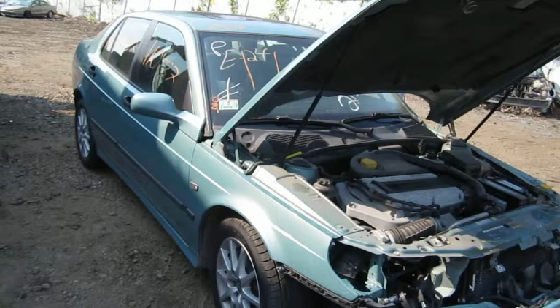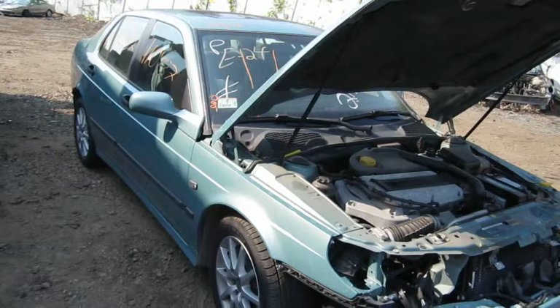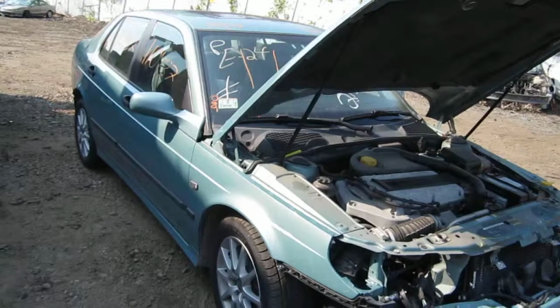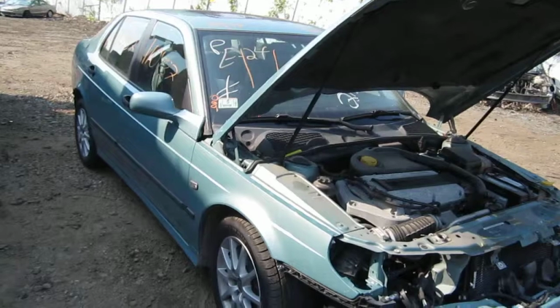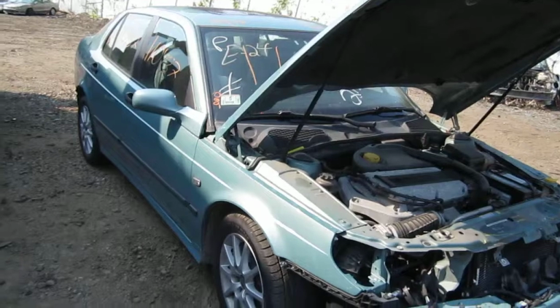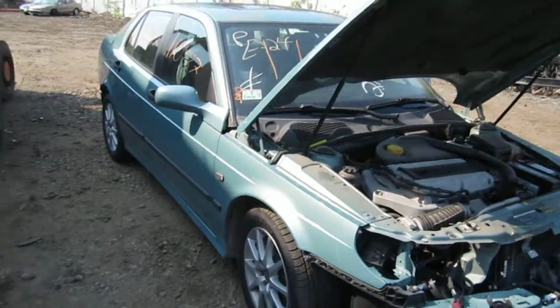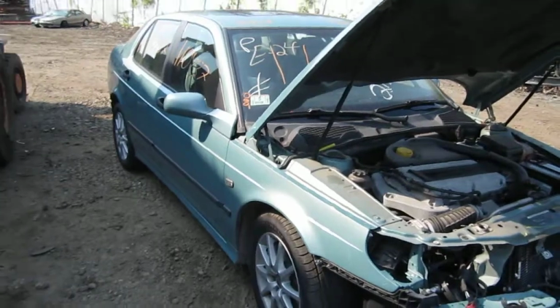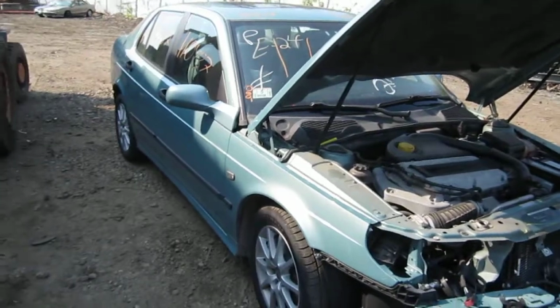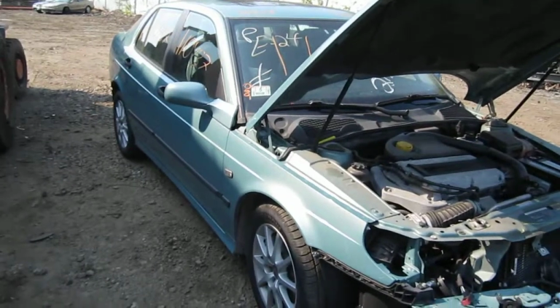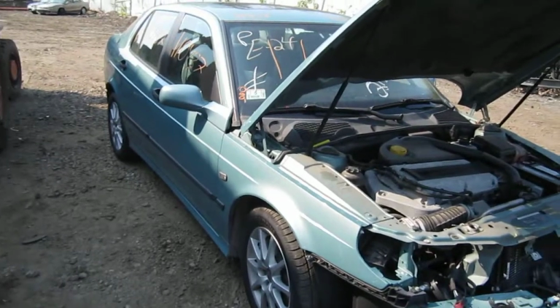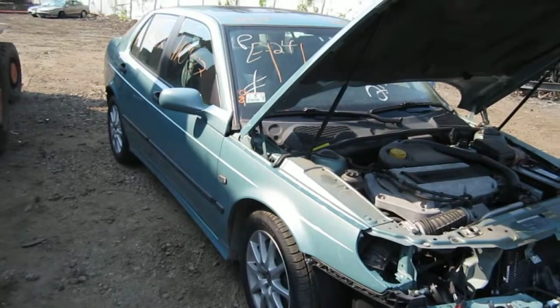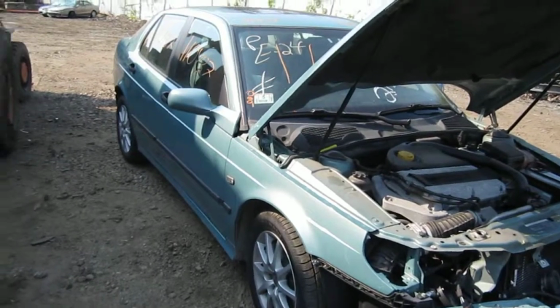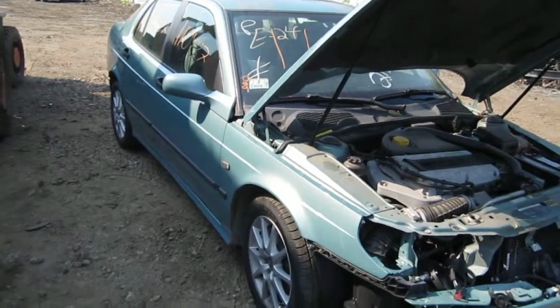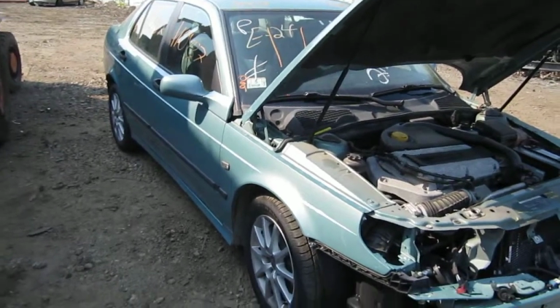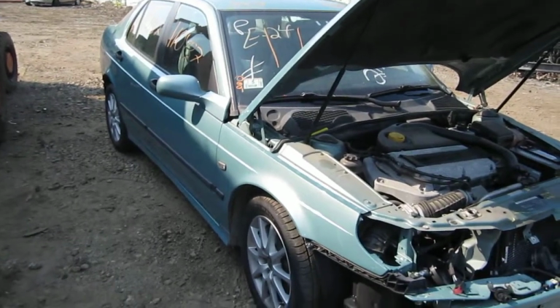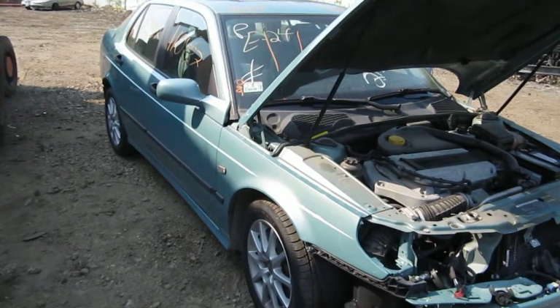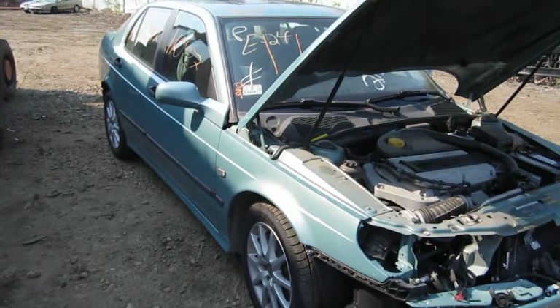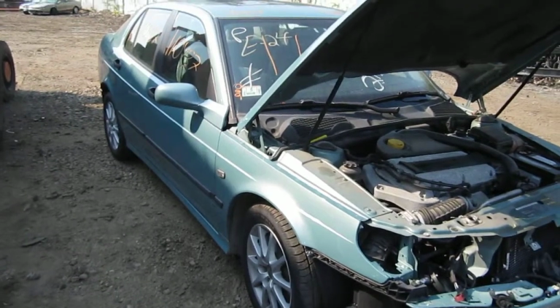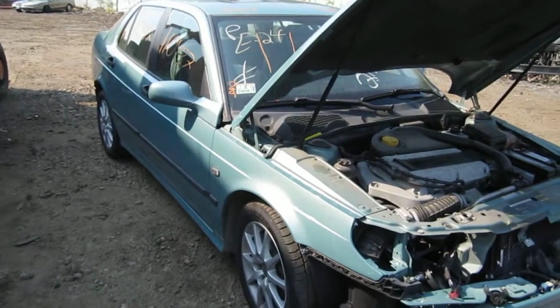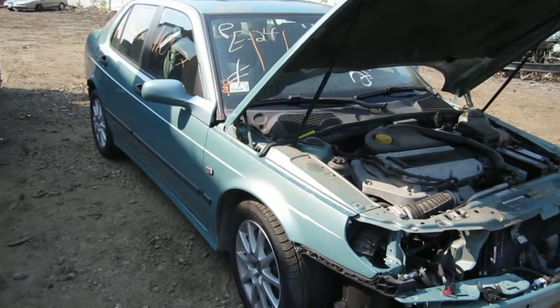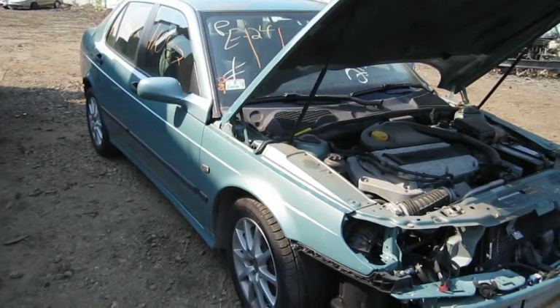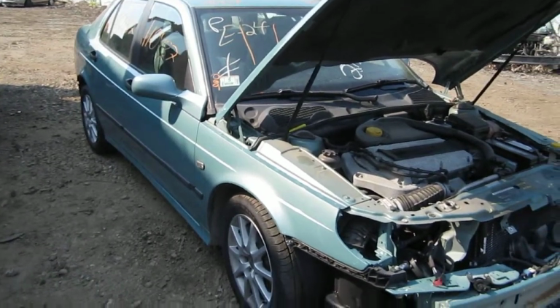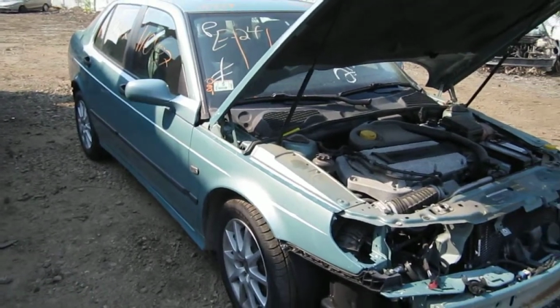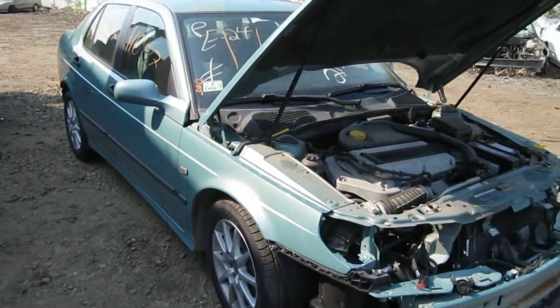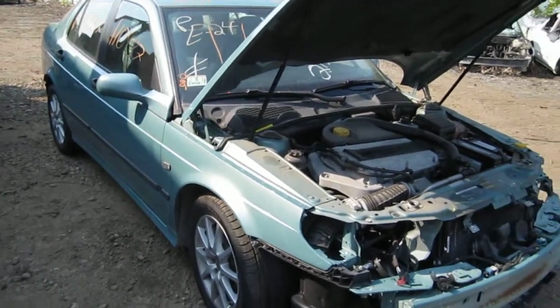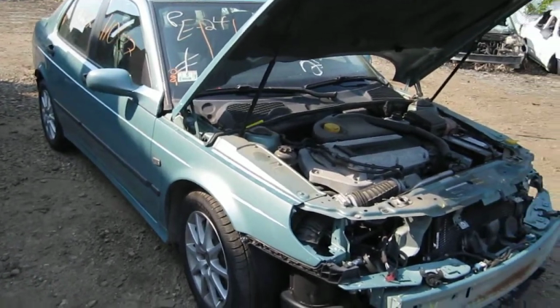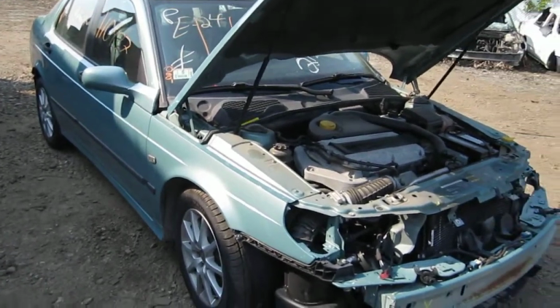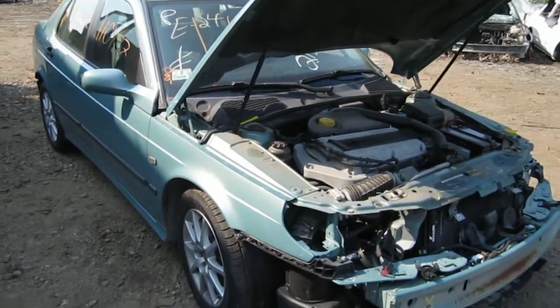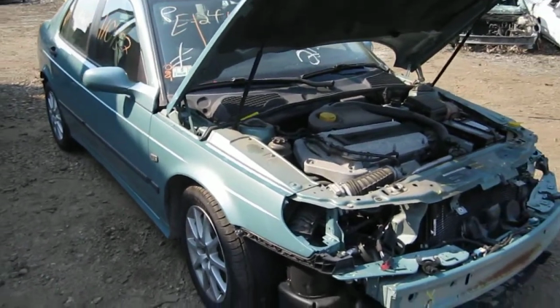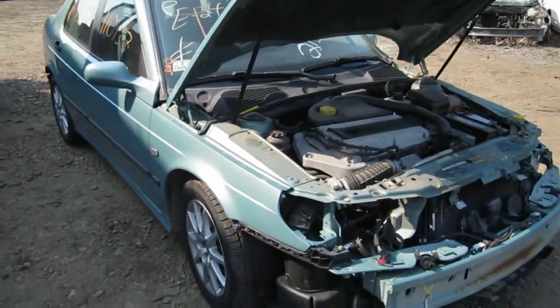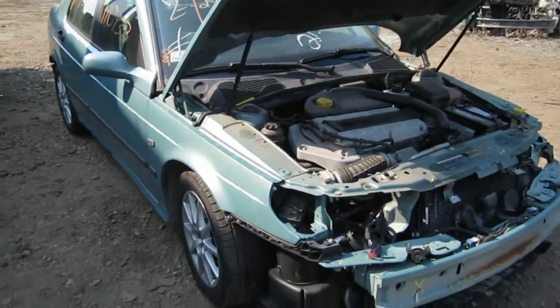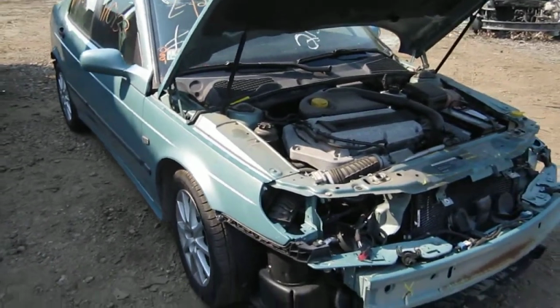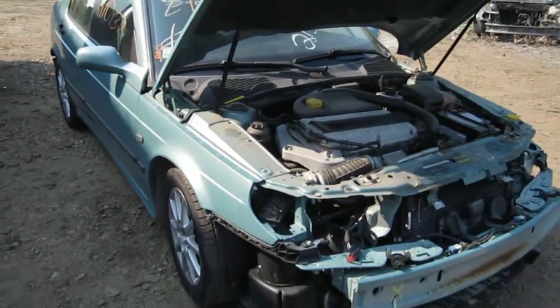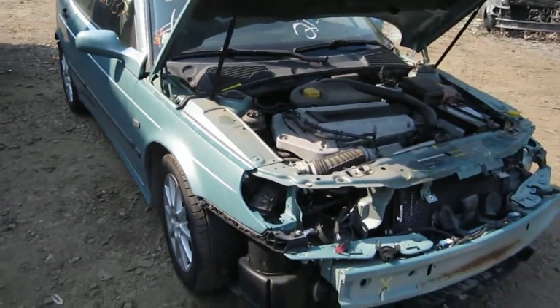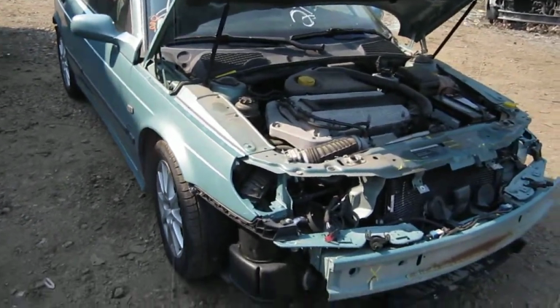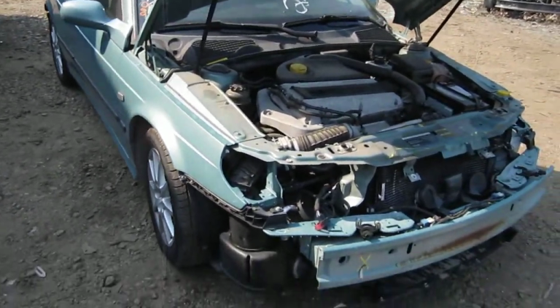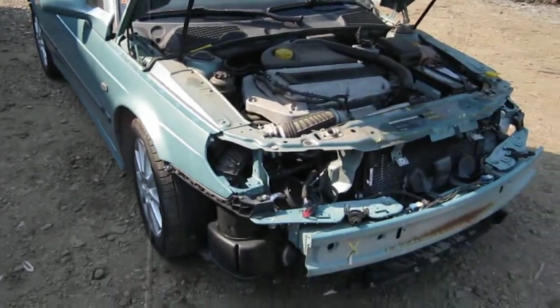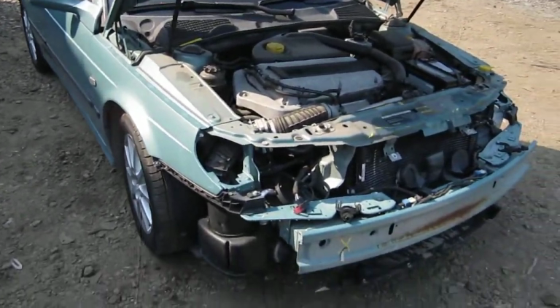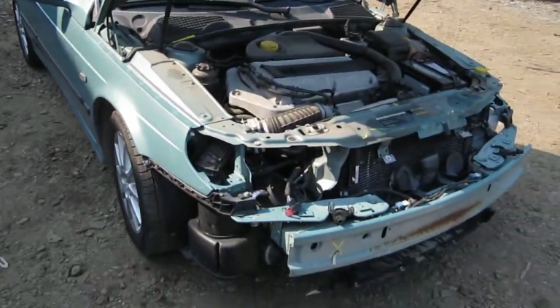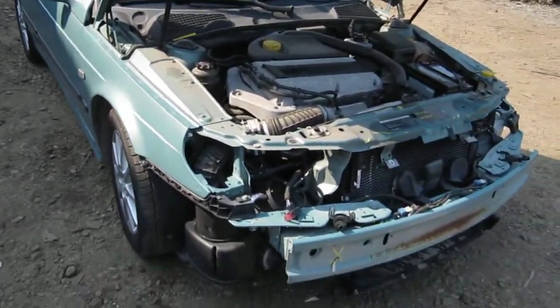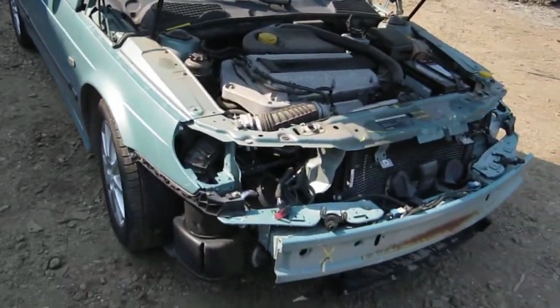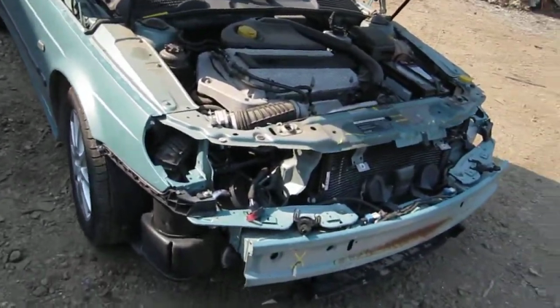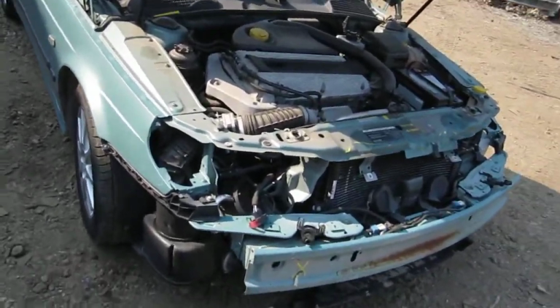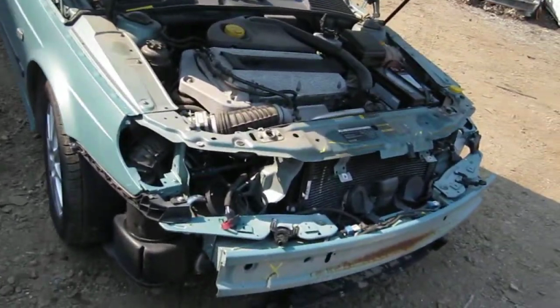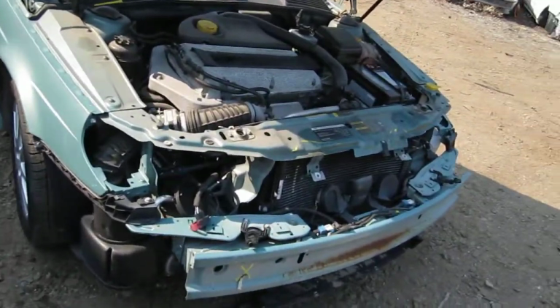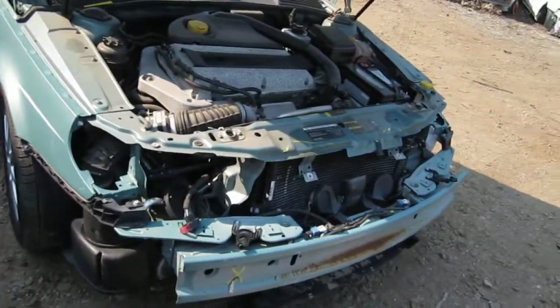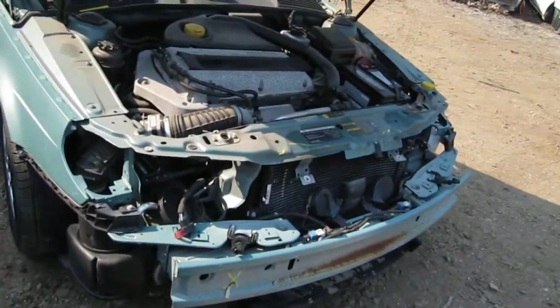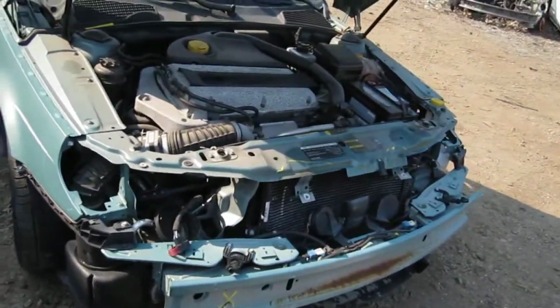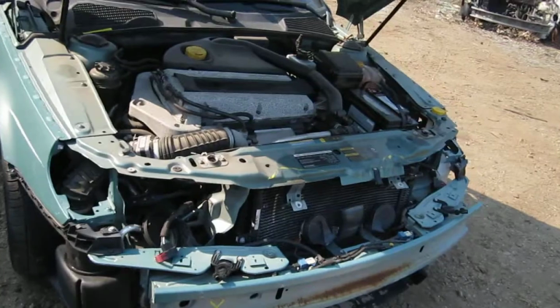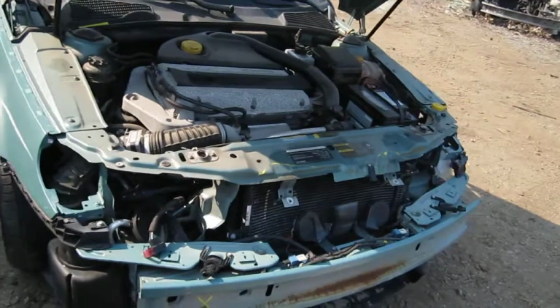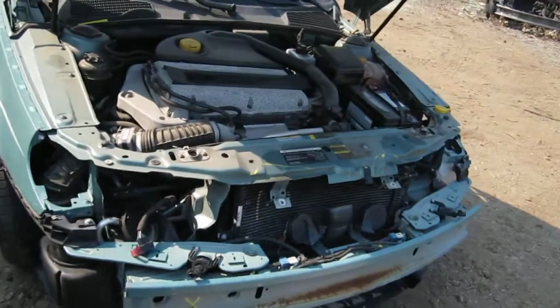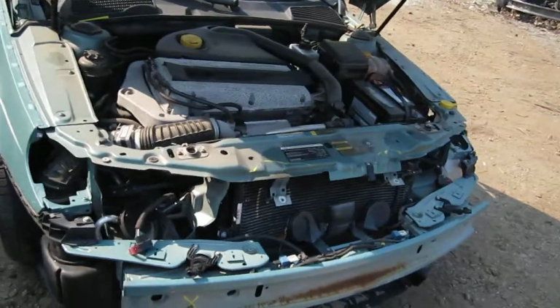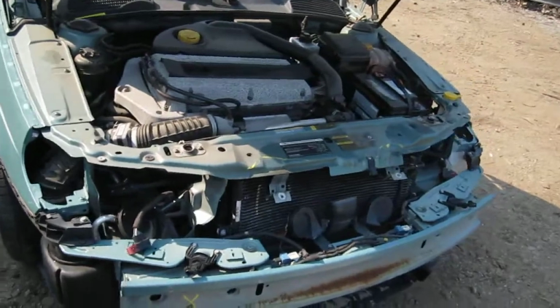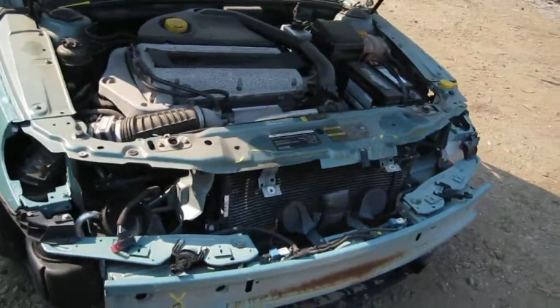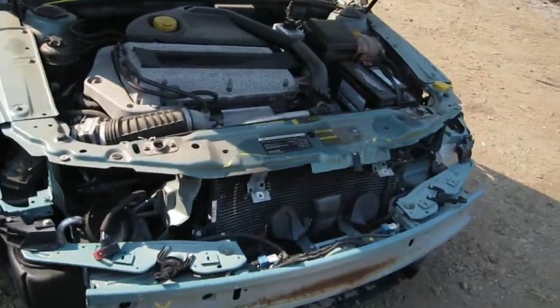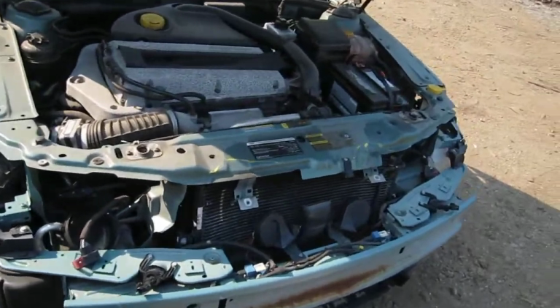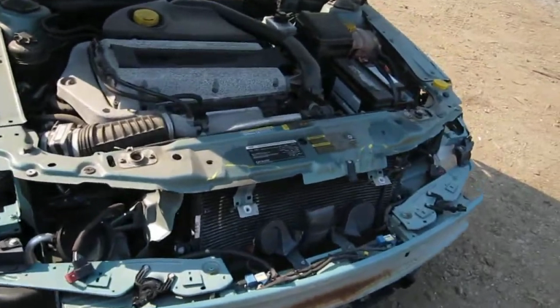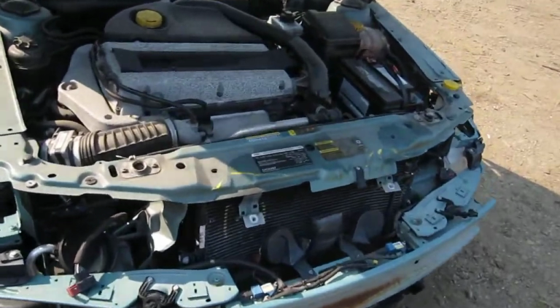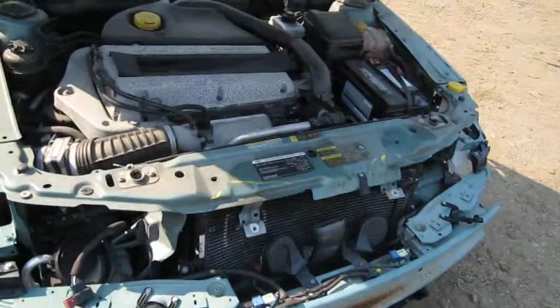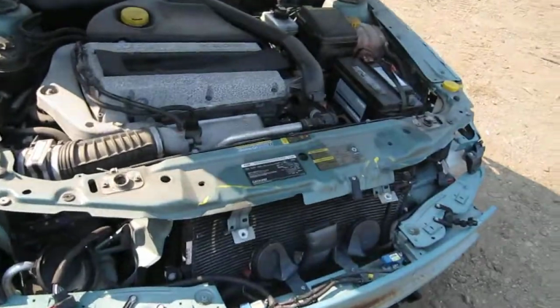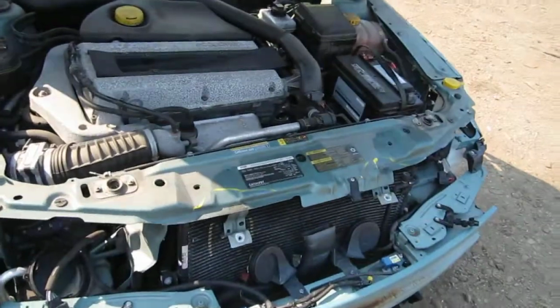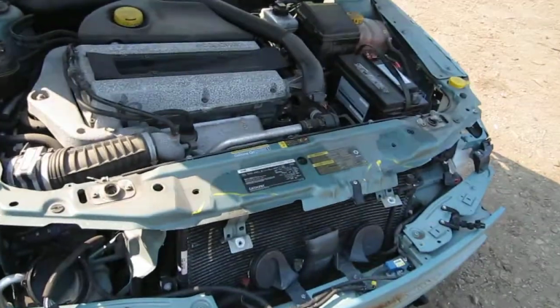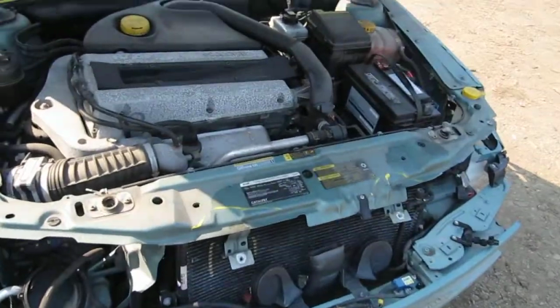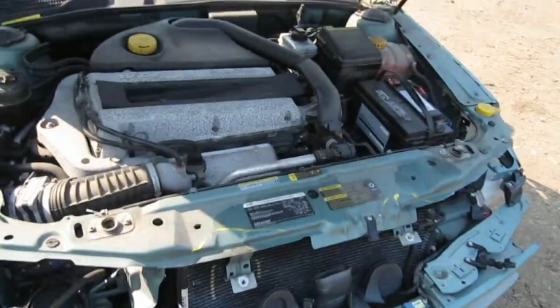Hello and welcome to Tom's Foreign Auto Parts video portion of our inventory. Here we have a 2004 Saab 9-5.